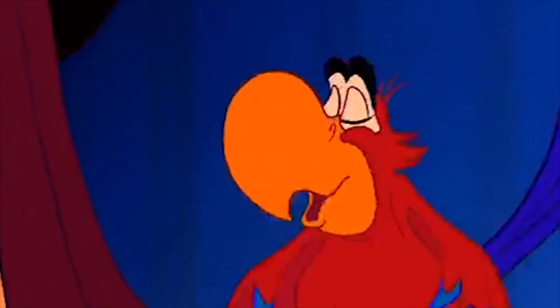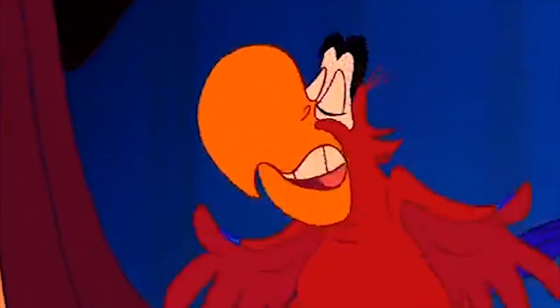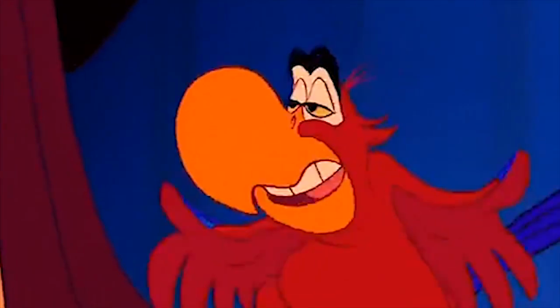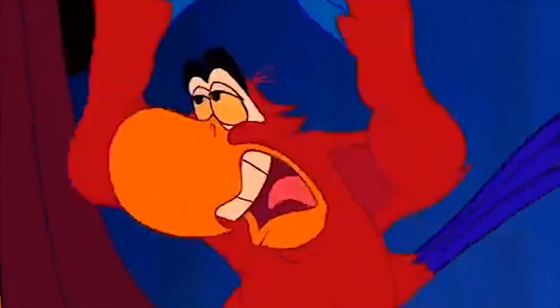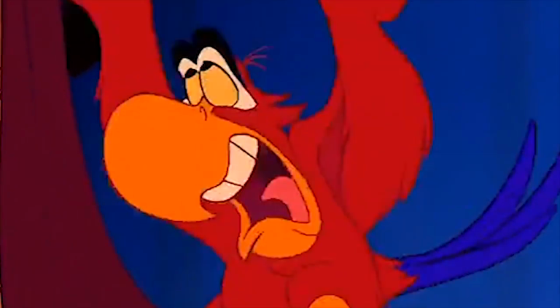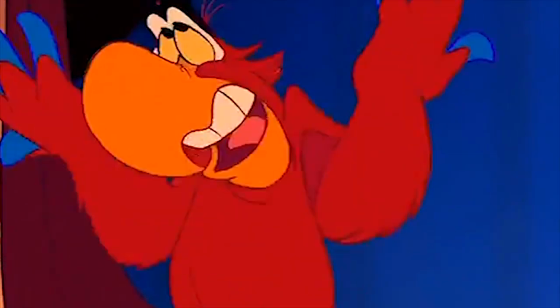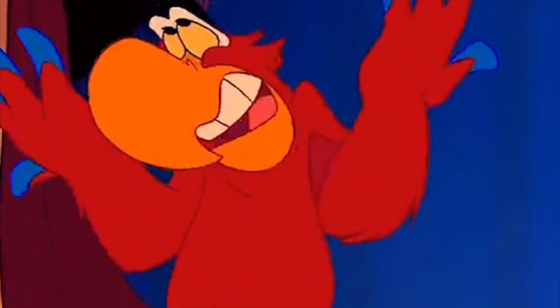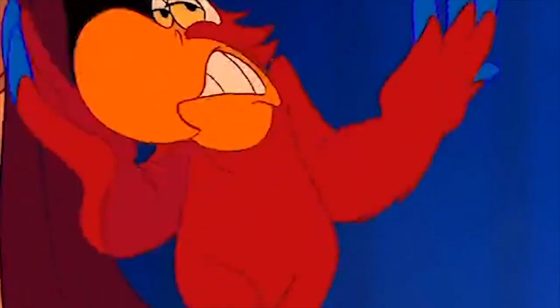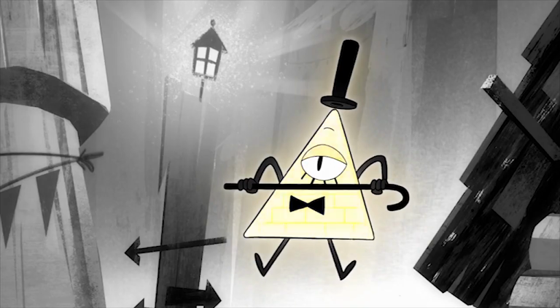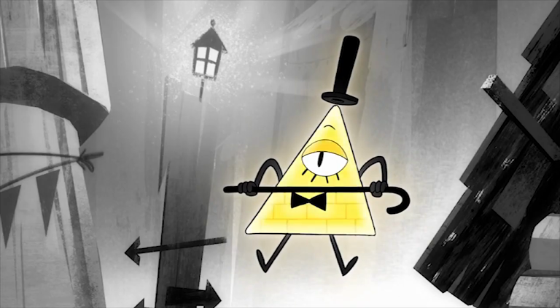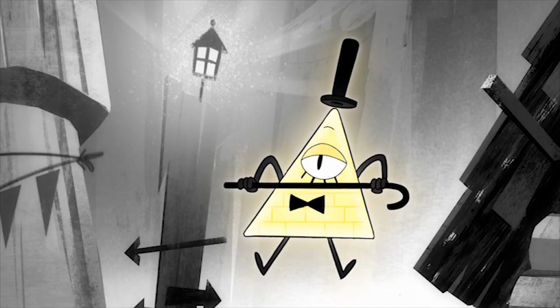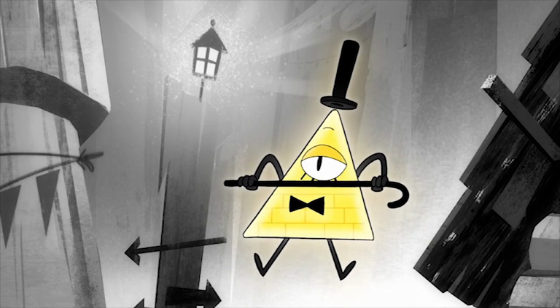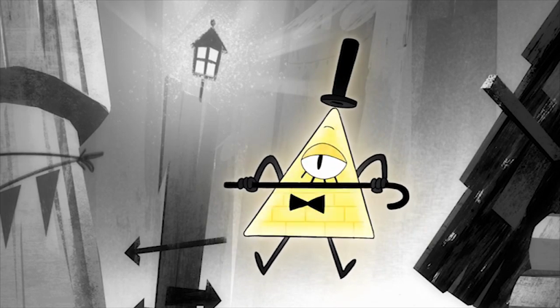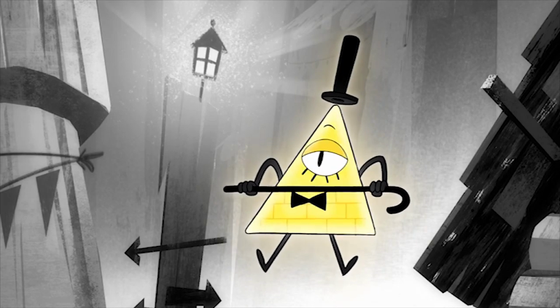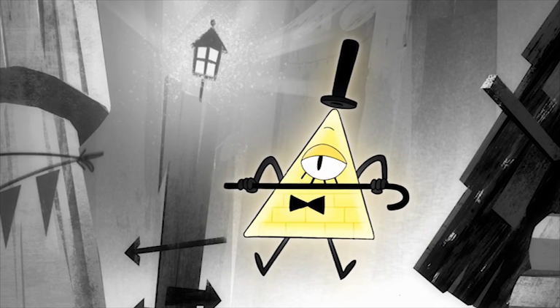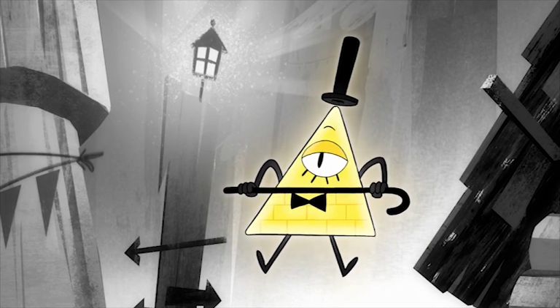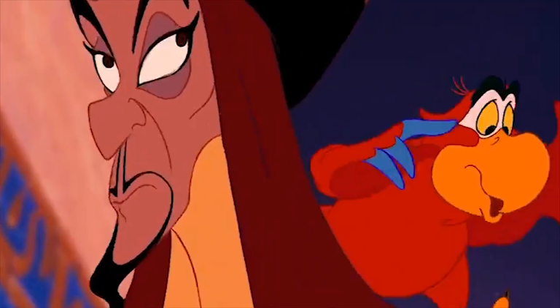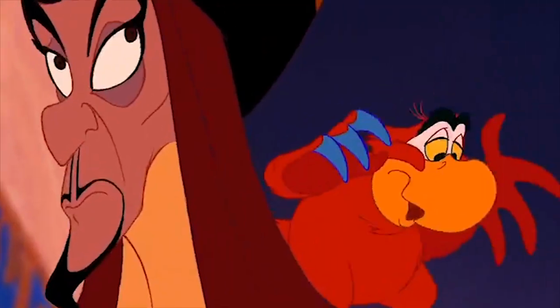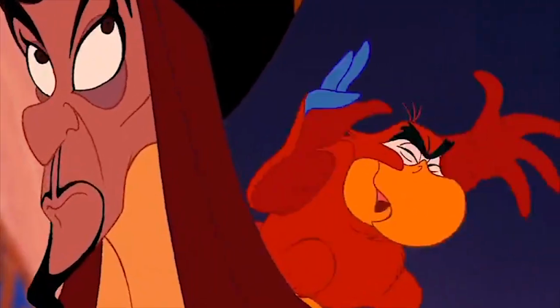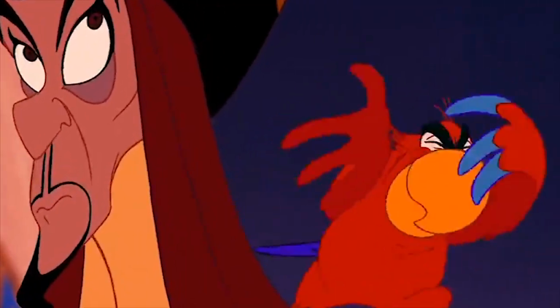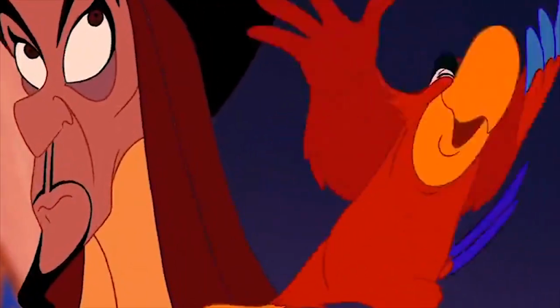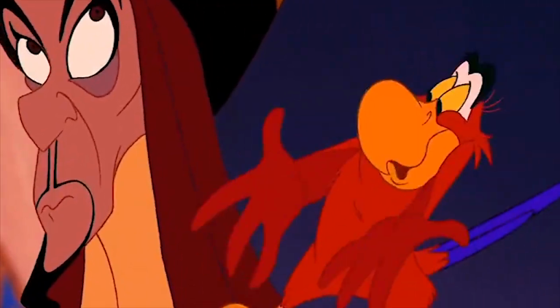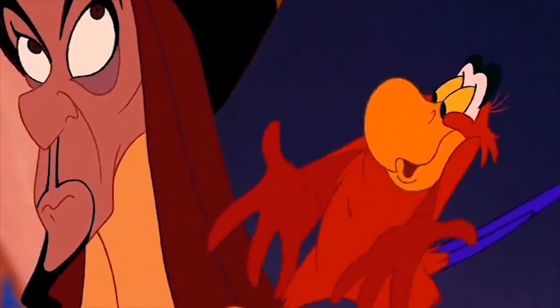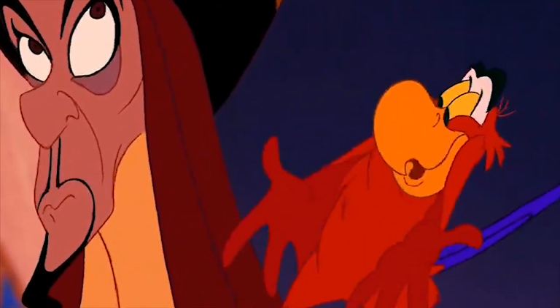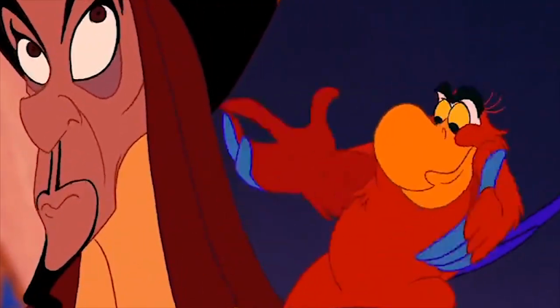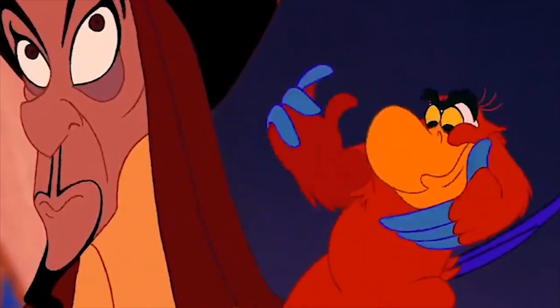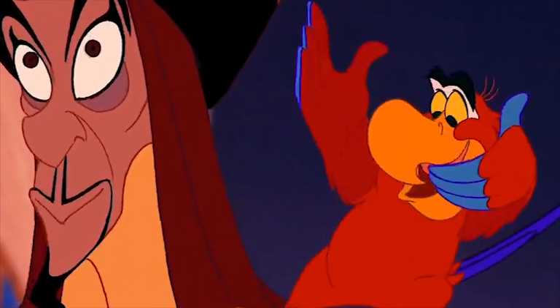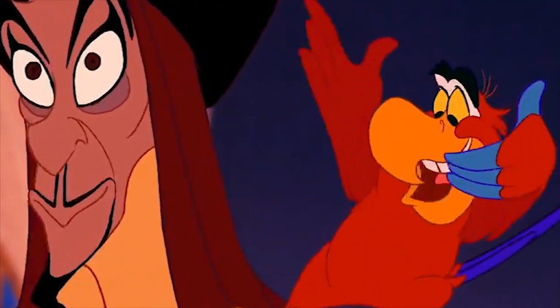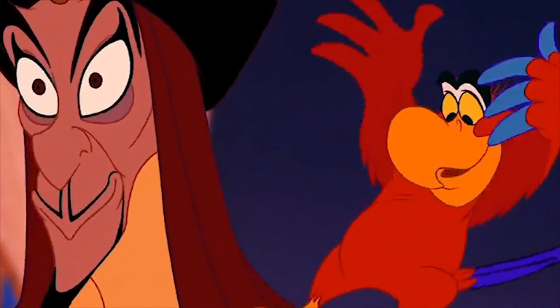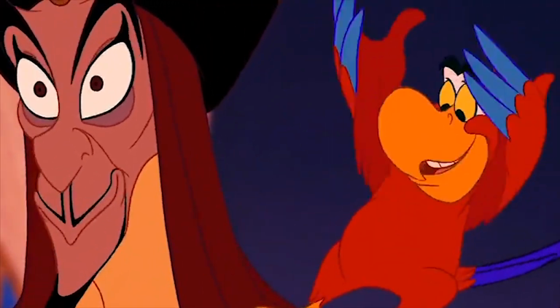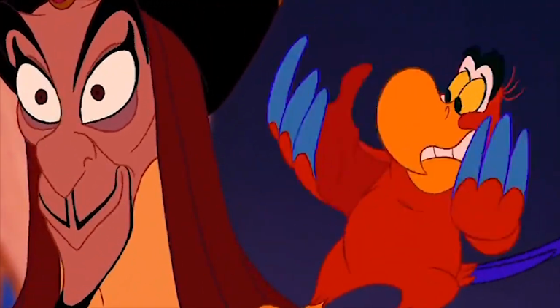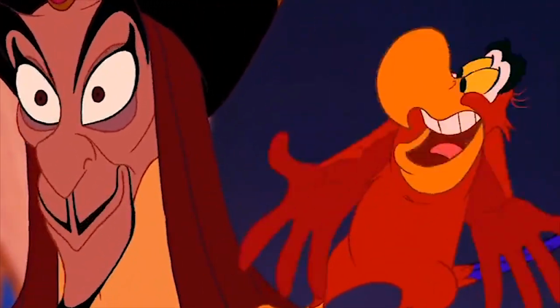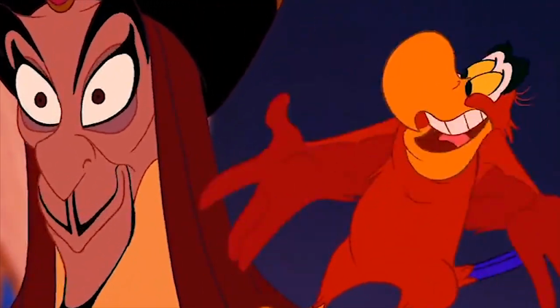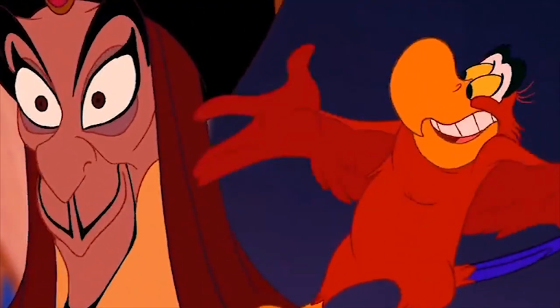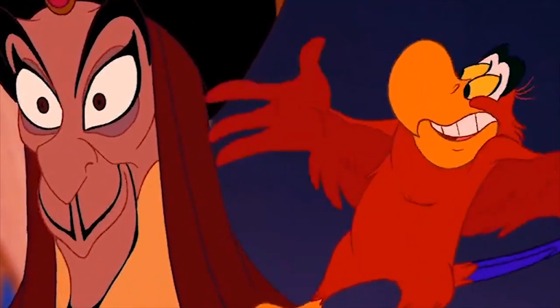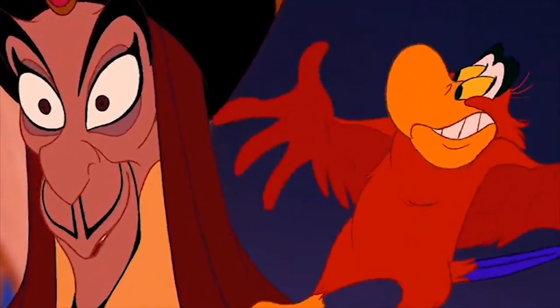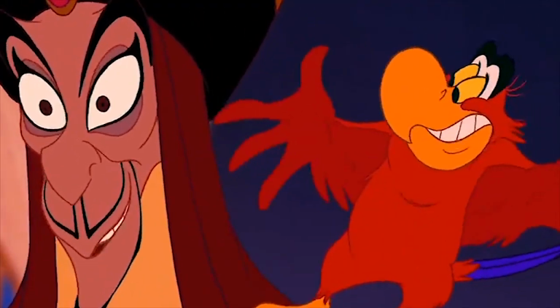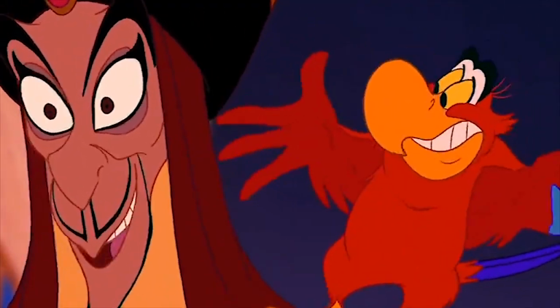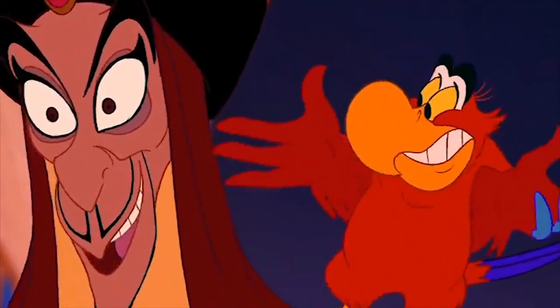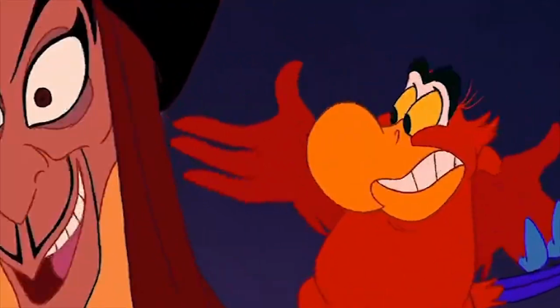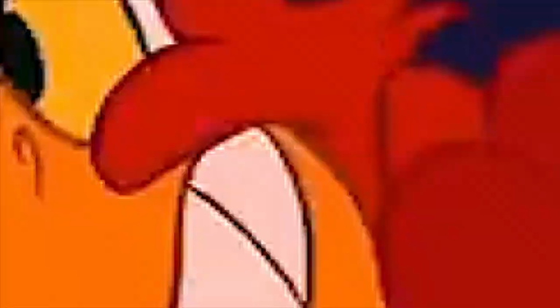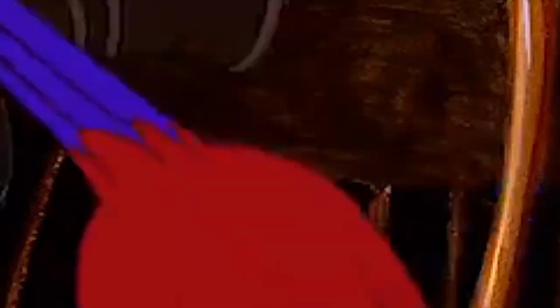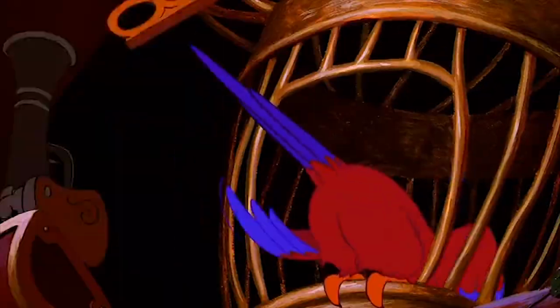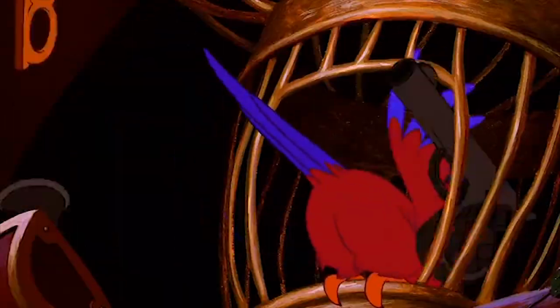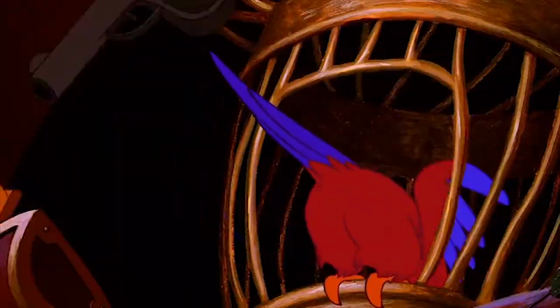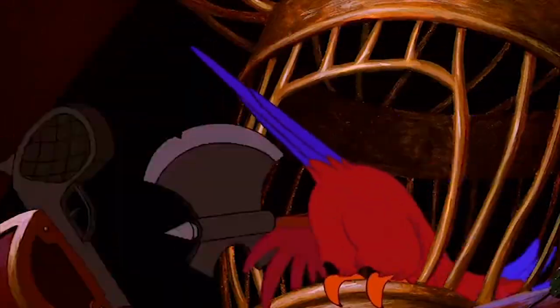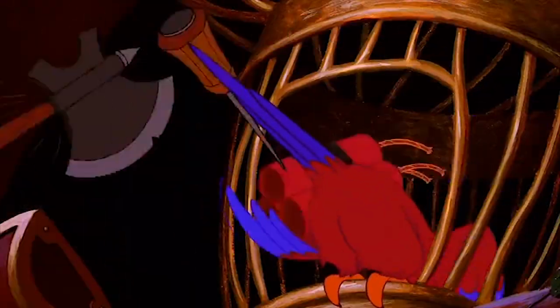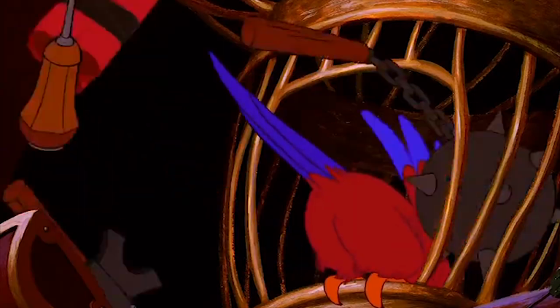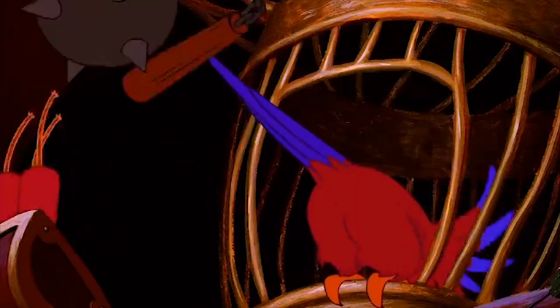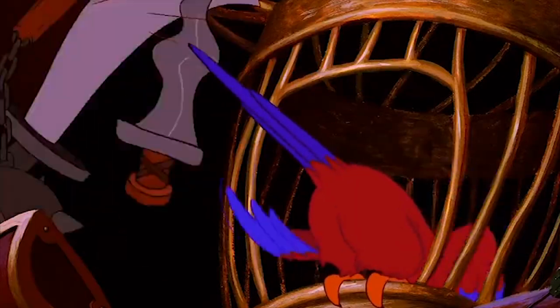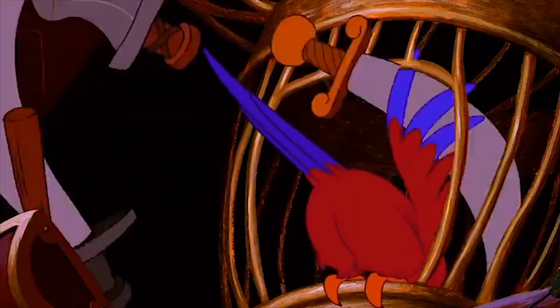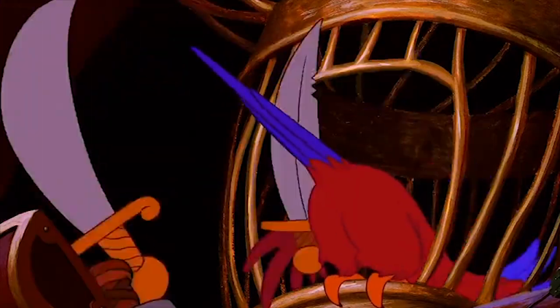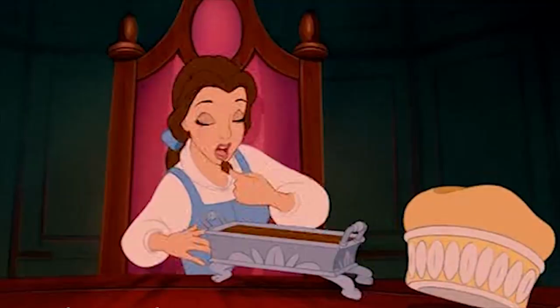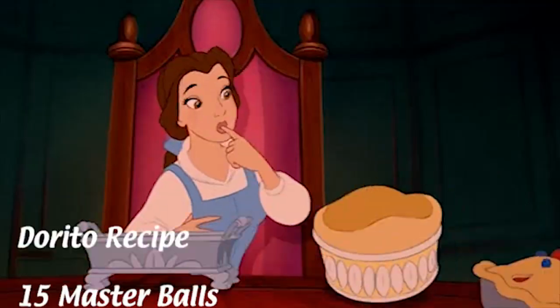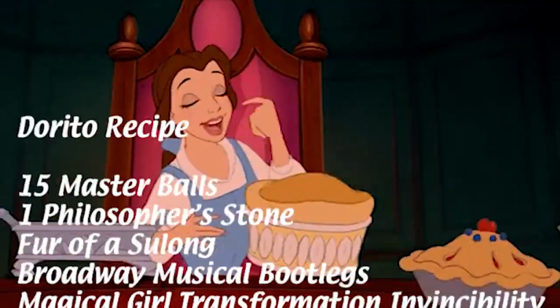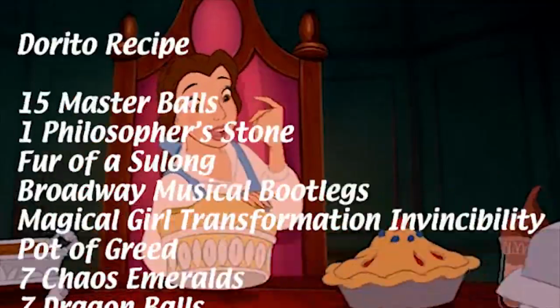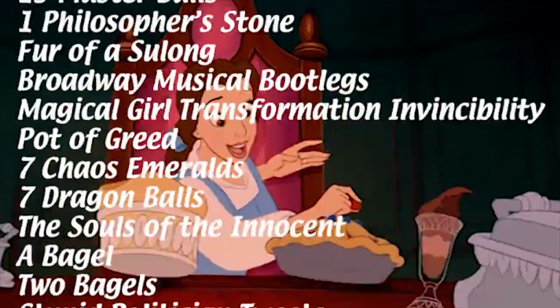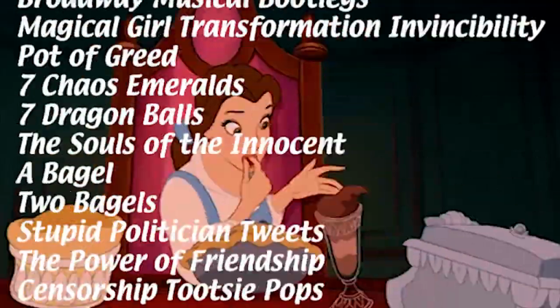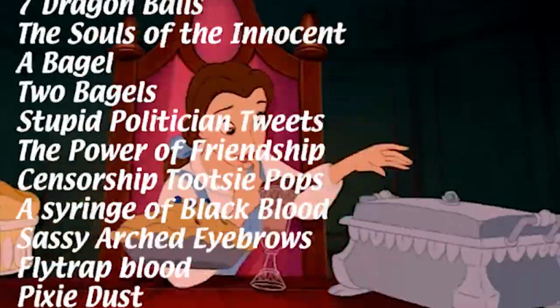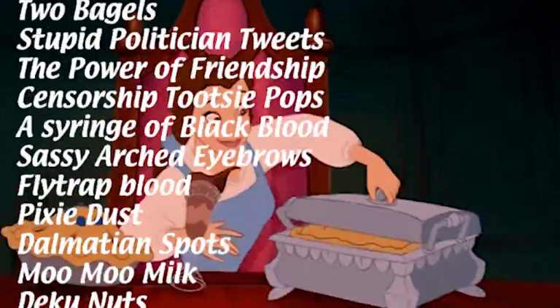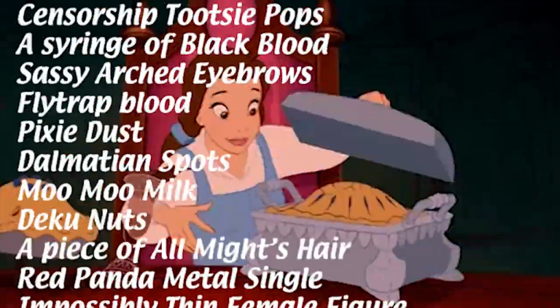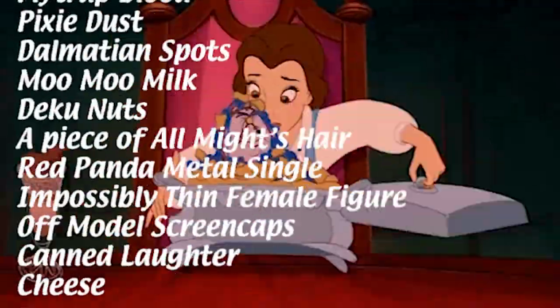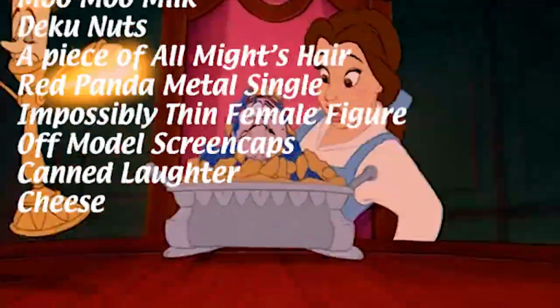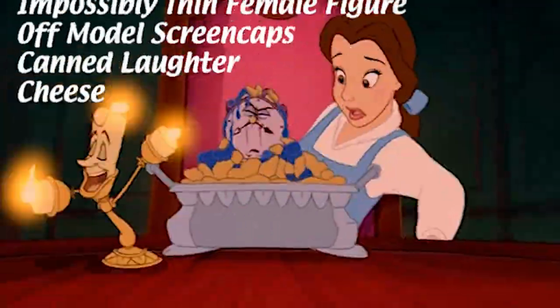Everyone loves Doritos, right? Well today I'm going to show you how to make your own. Okay, to save time, I've already gathered the ingredients.